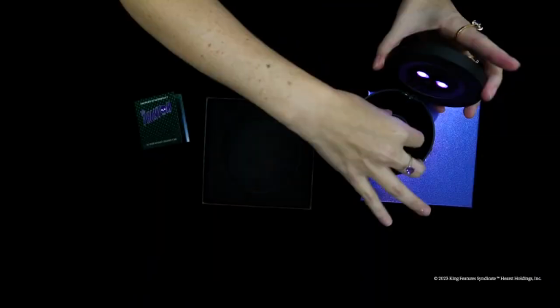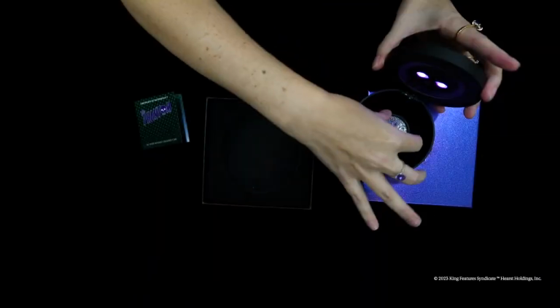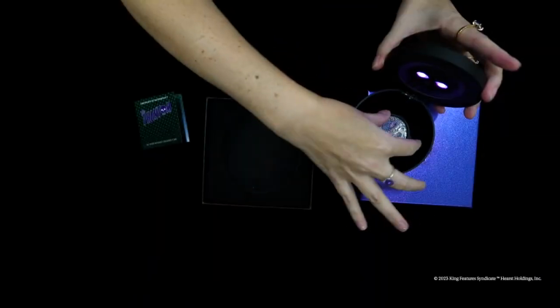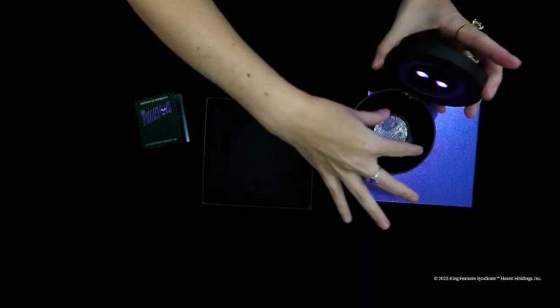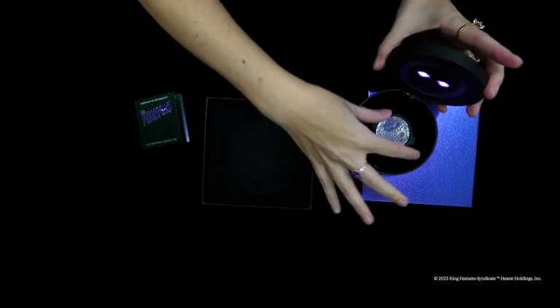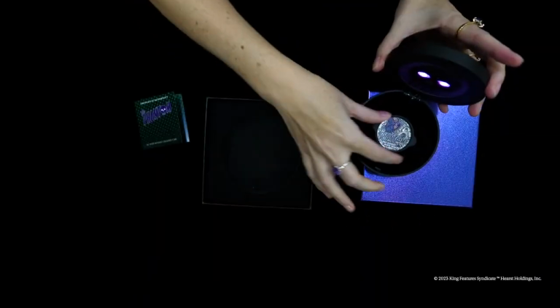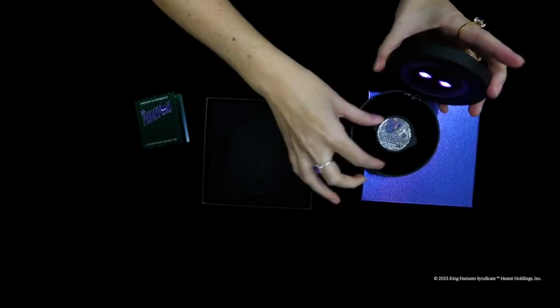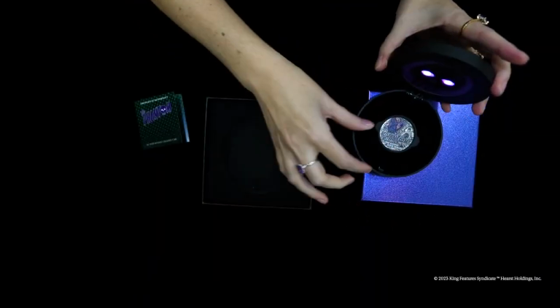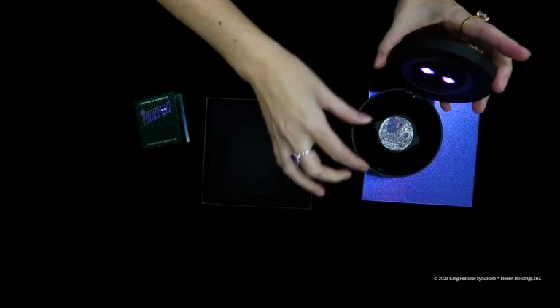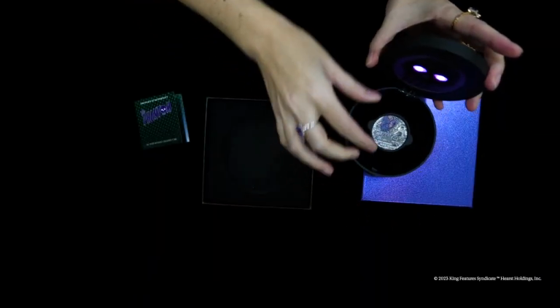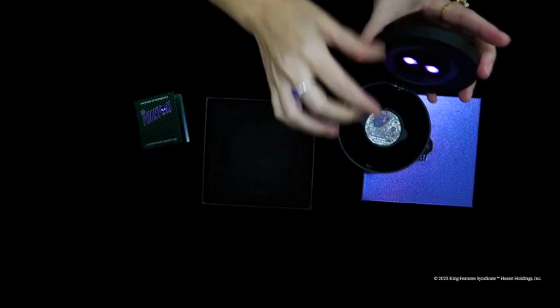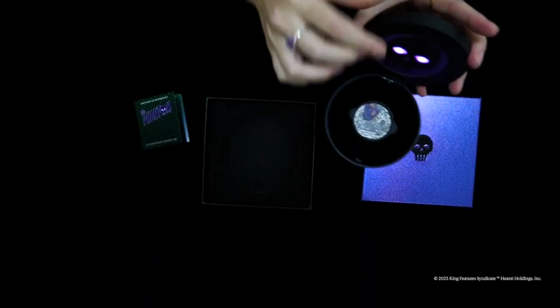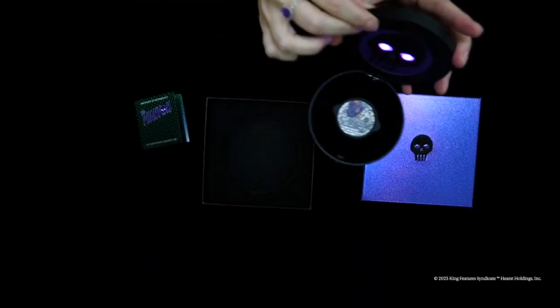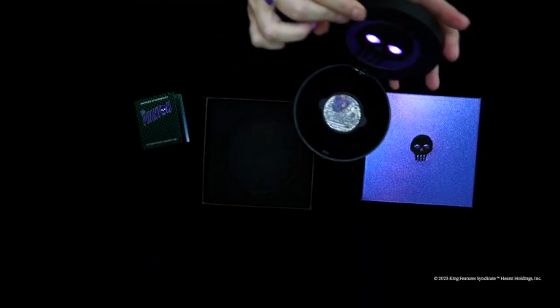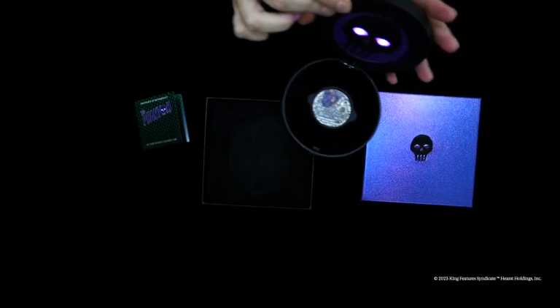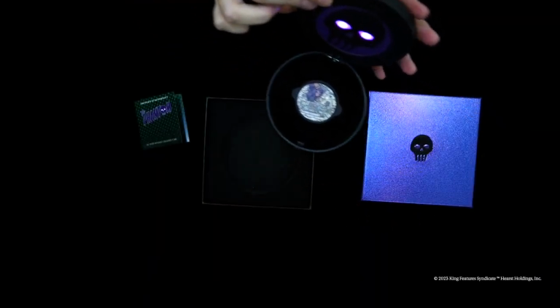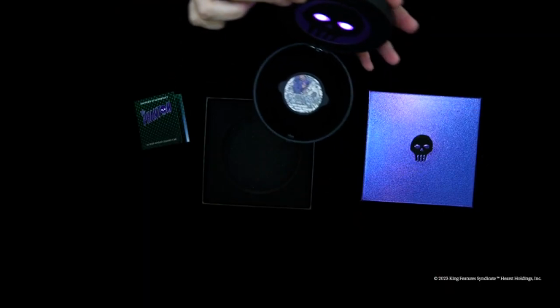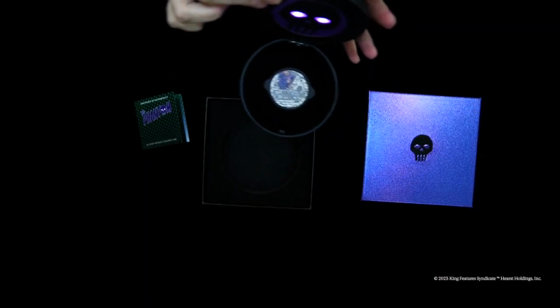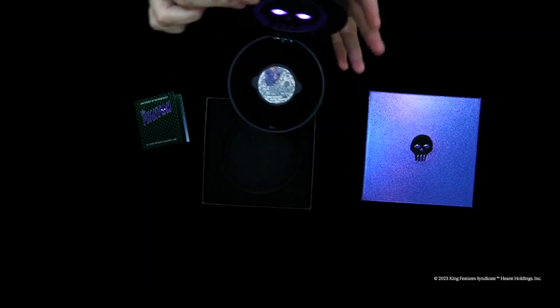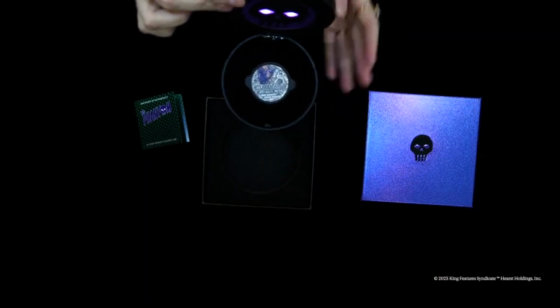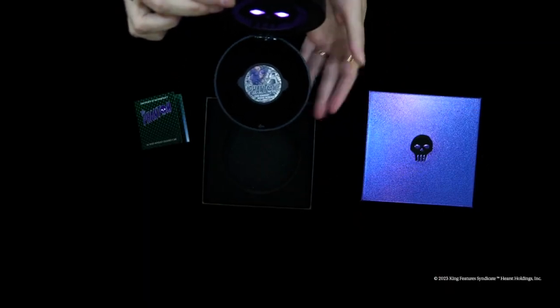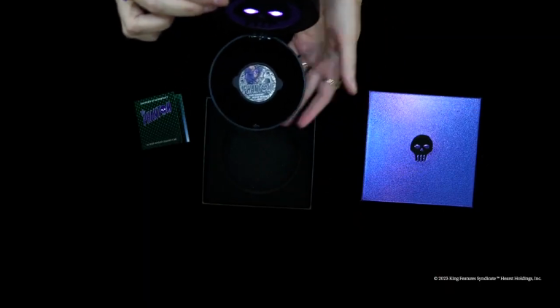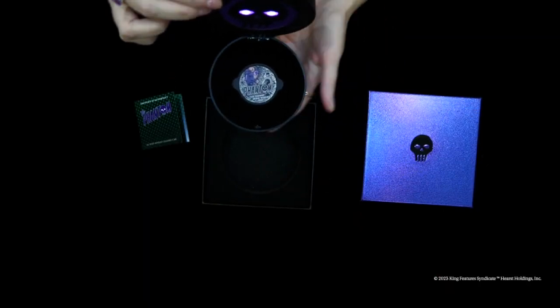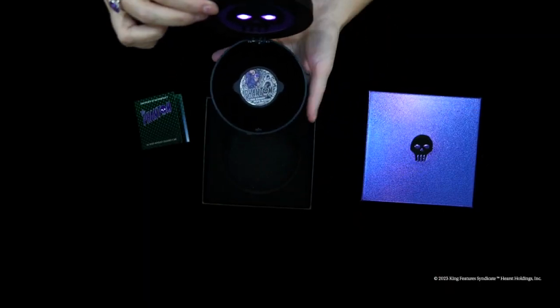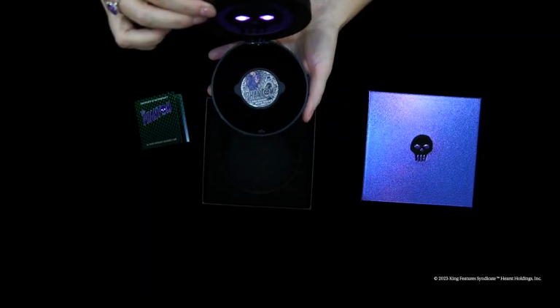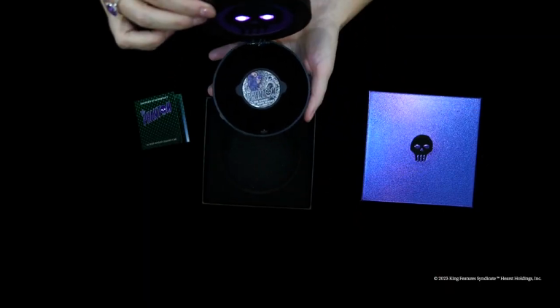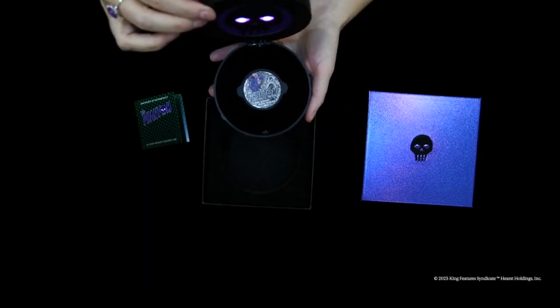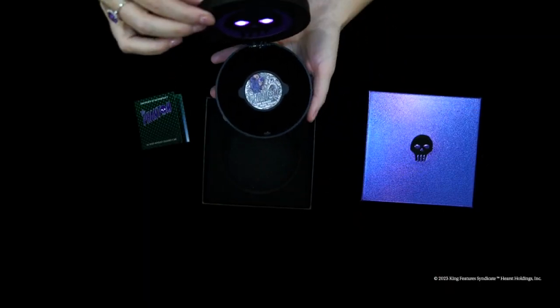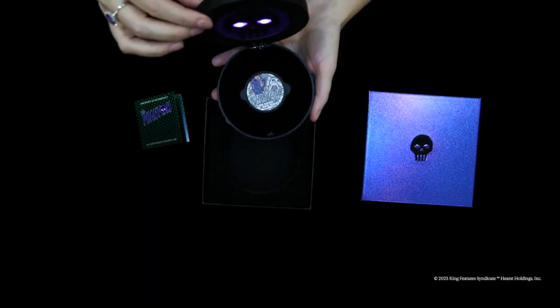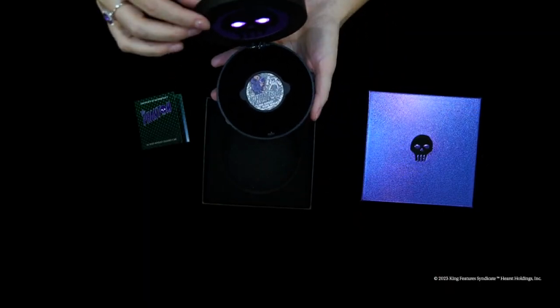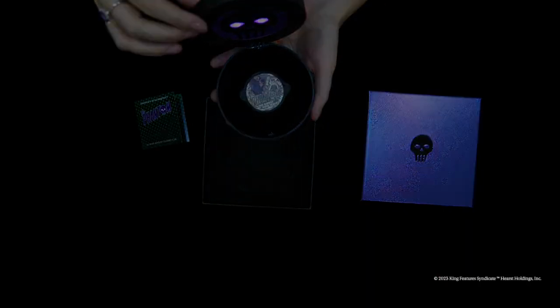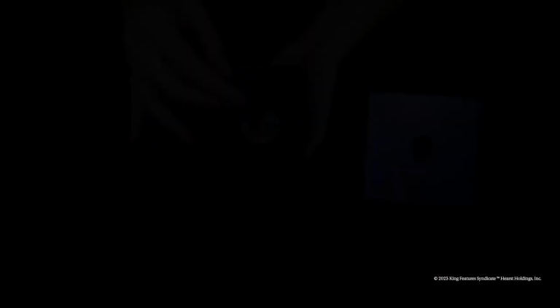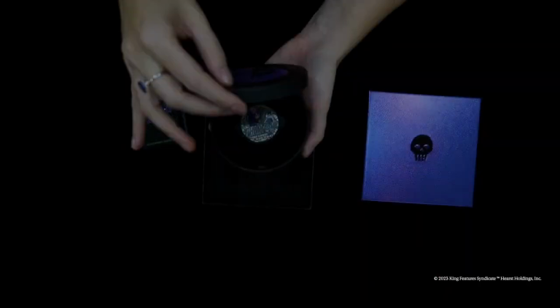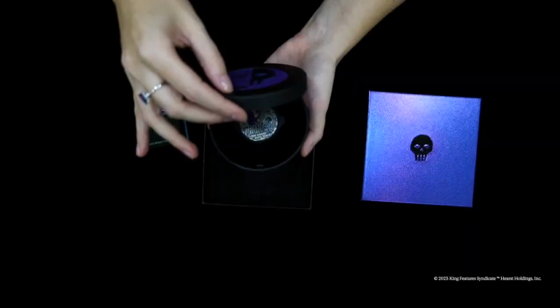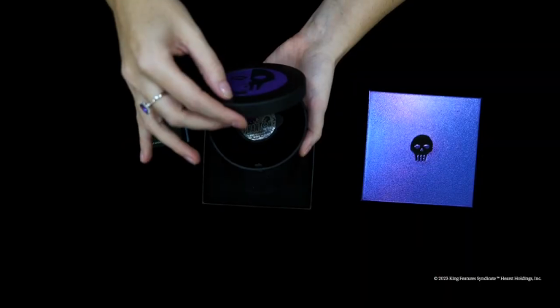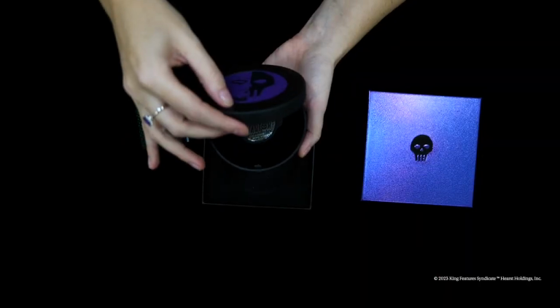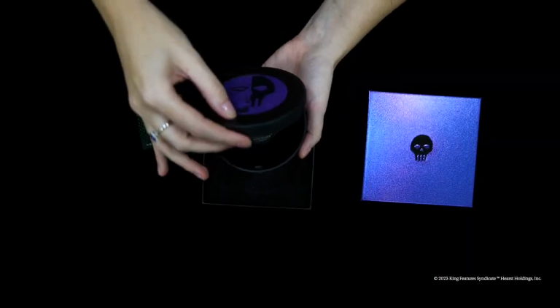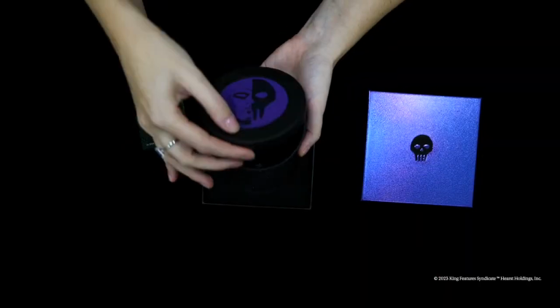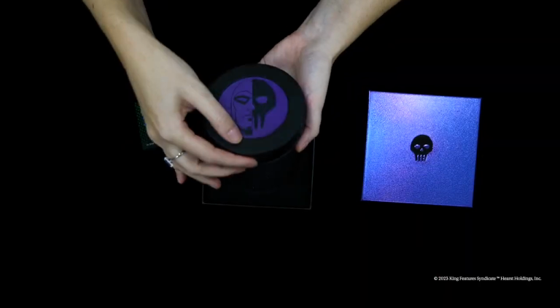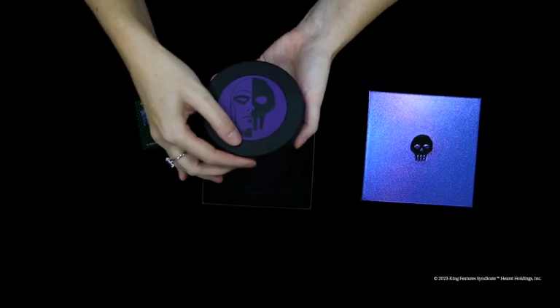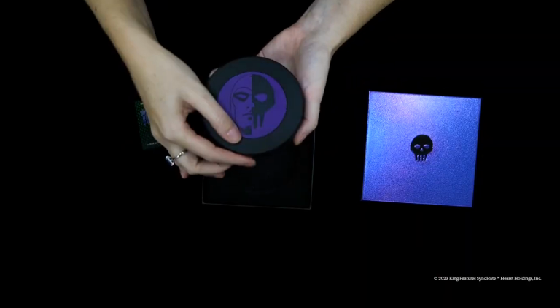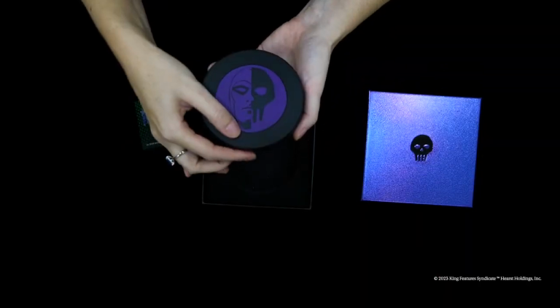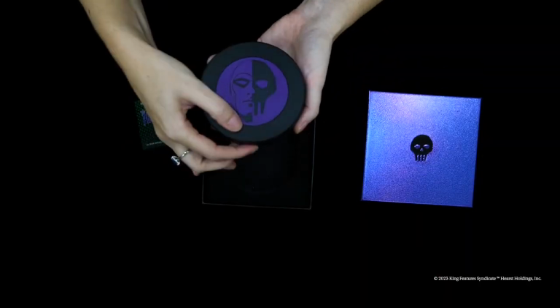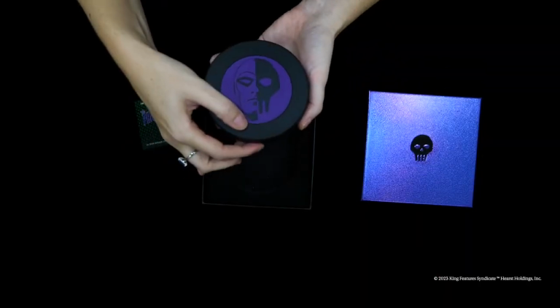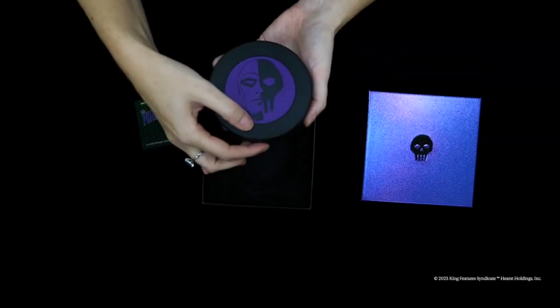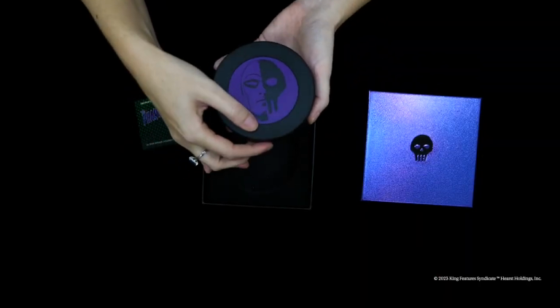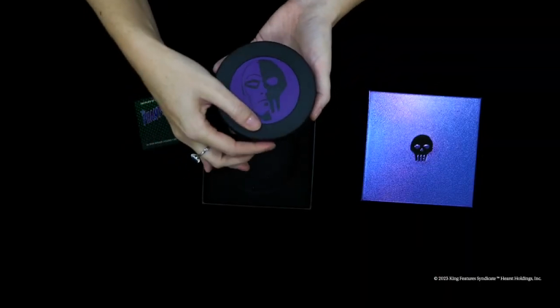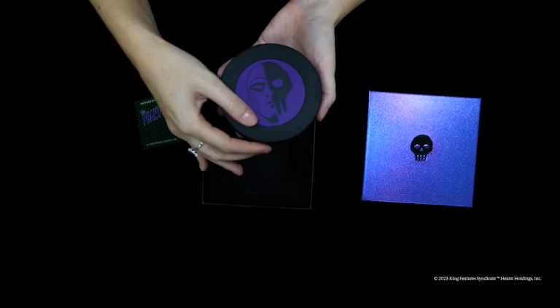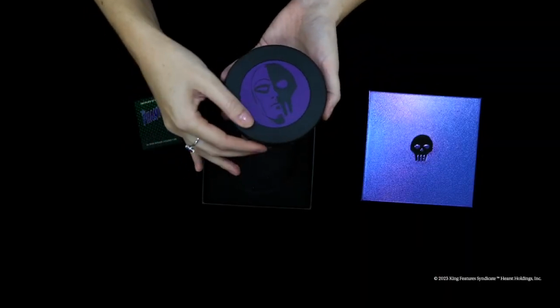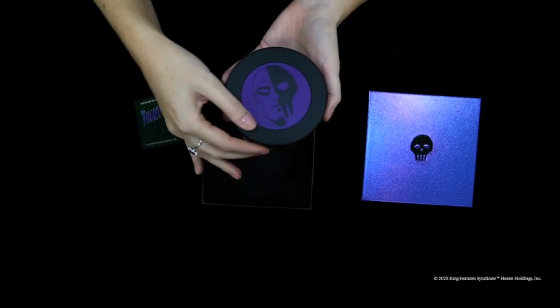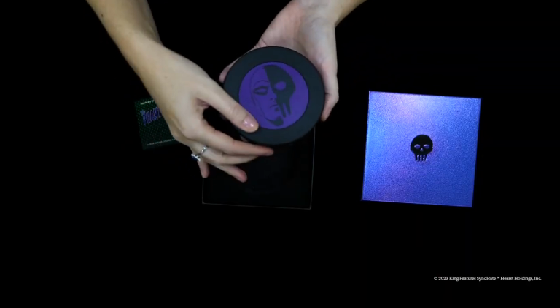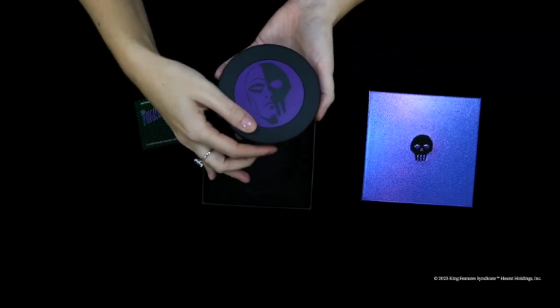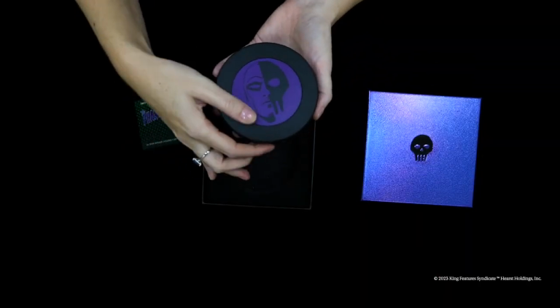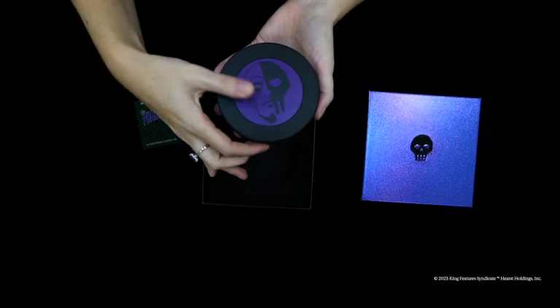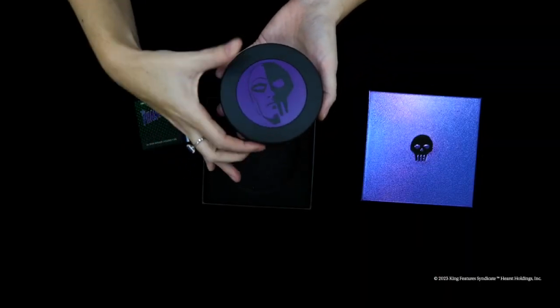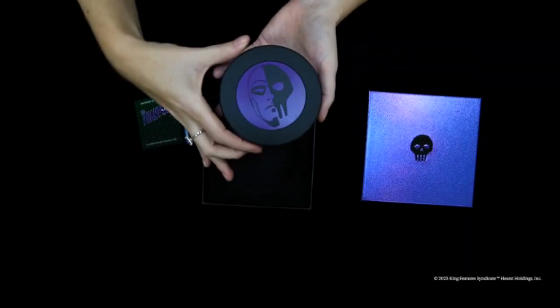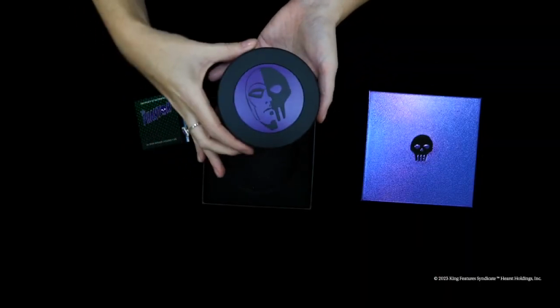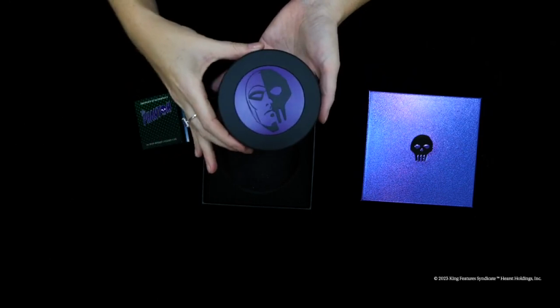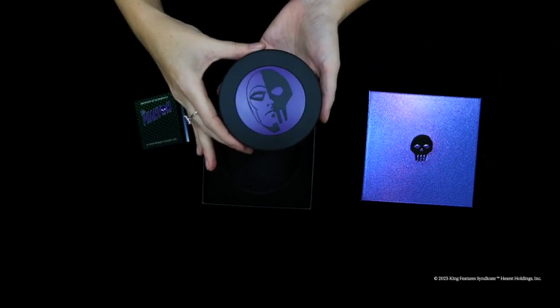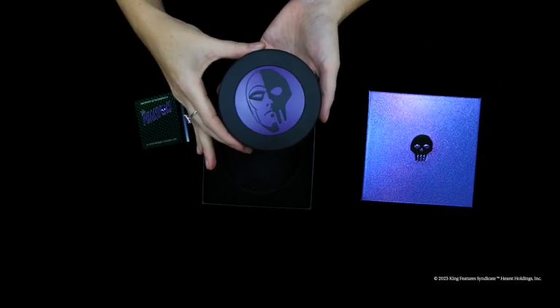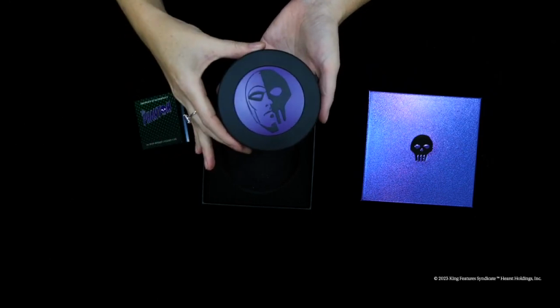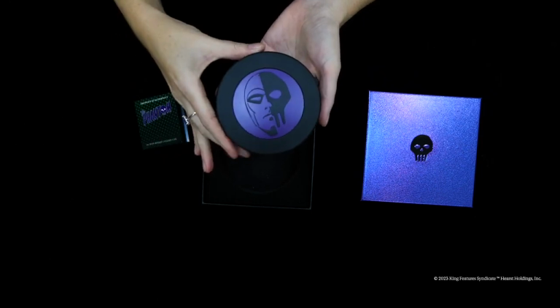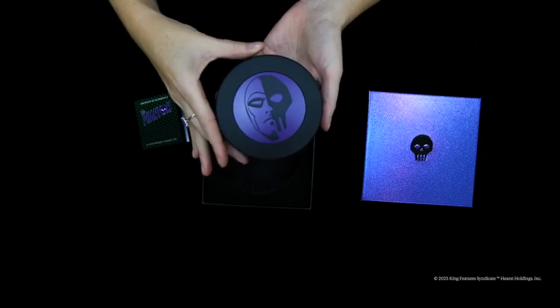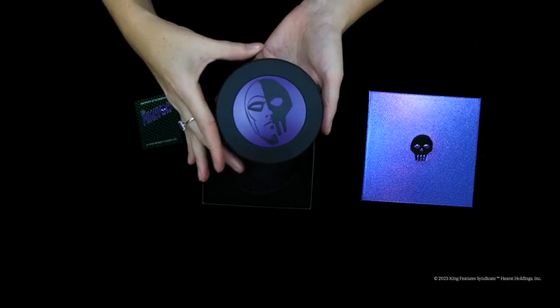With a limited mintage of 2,000, we recommend ordering soon either from the Perth Mint shop or online at www.perthmint.com.